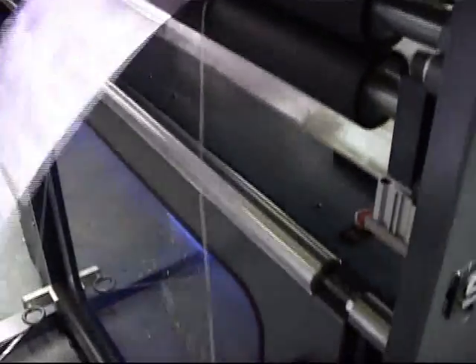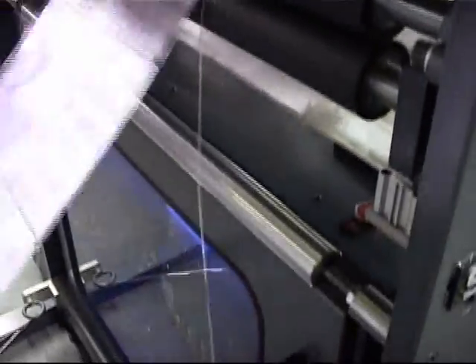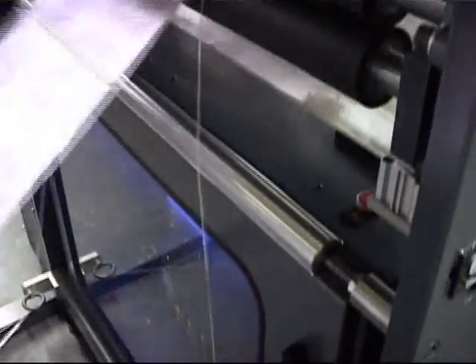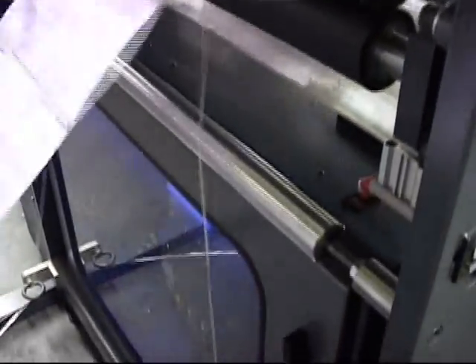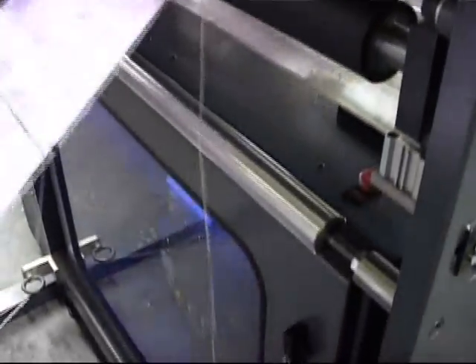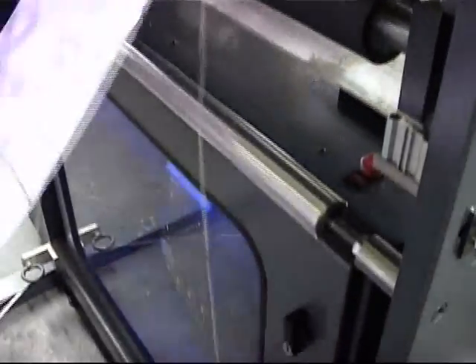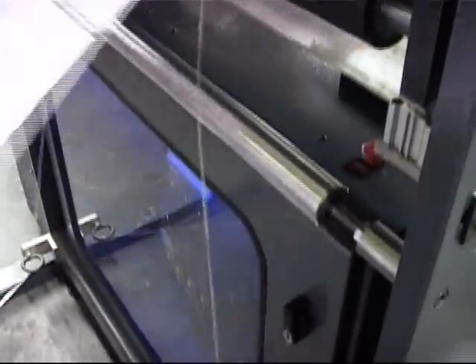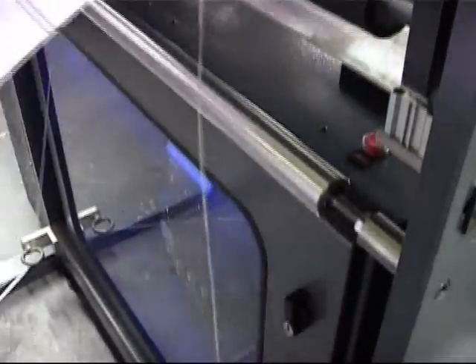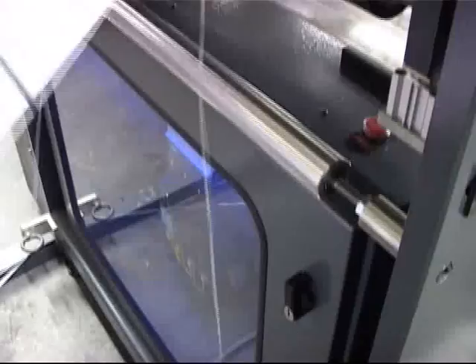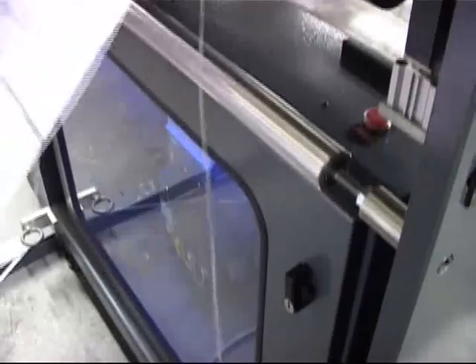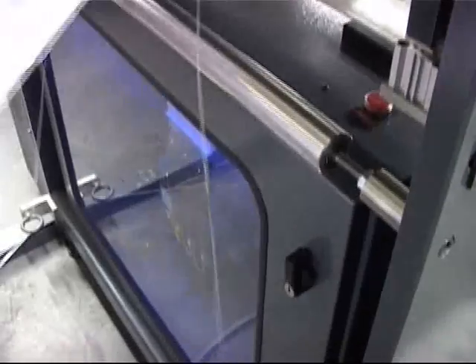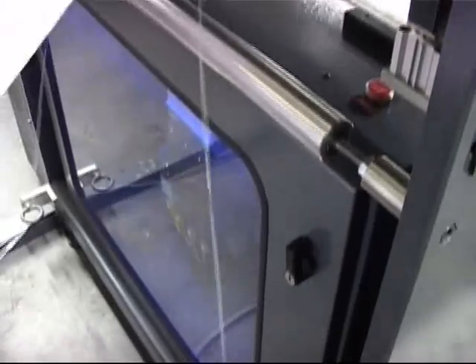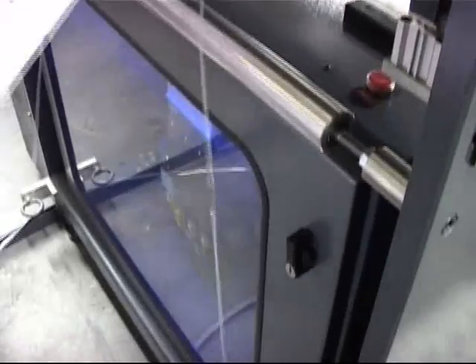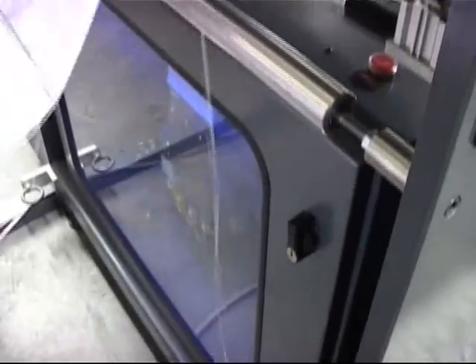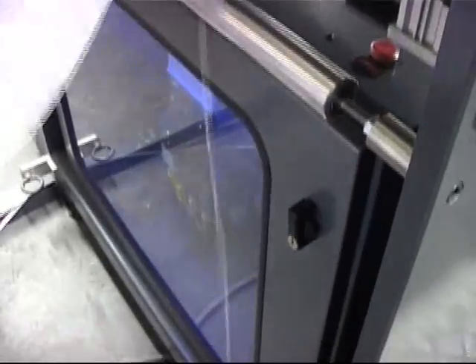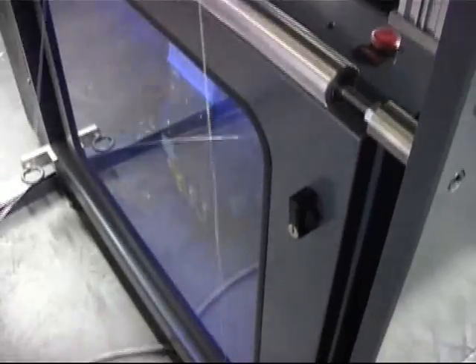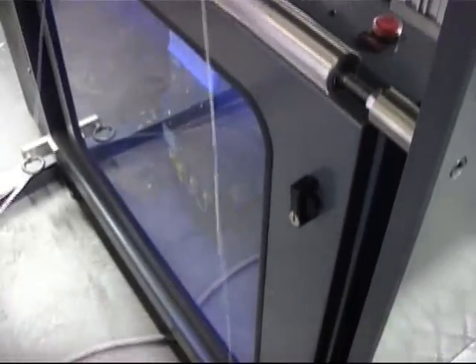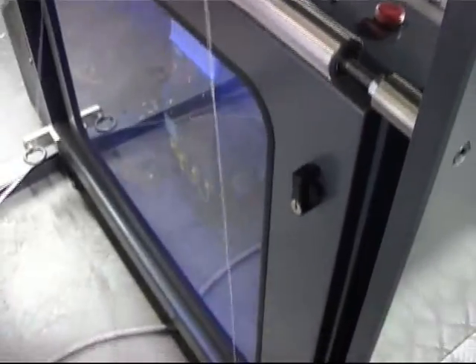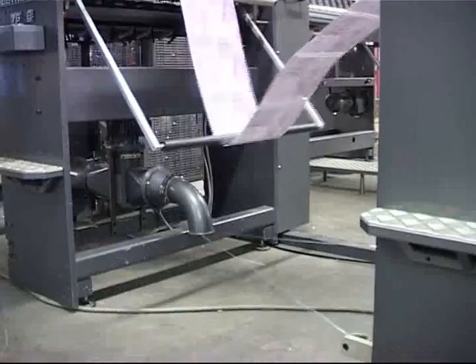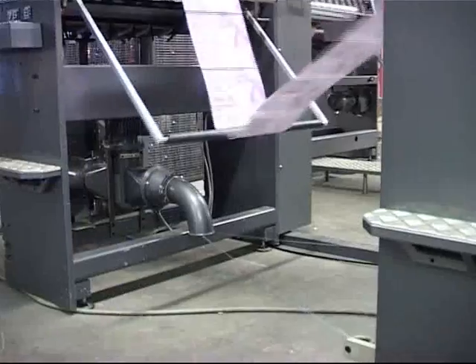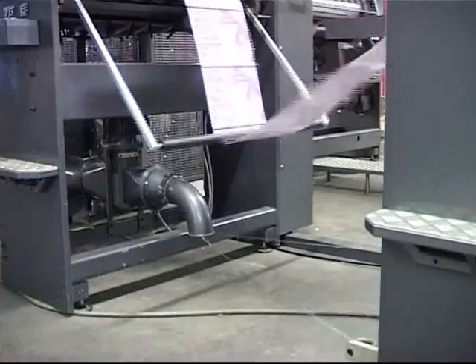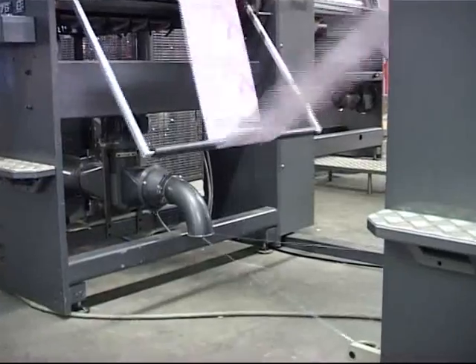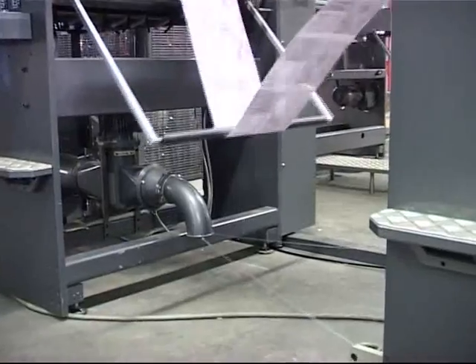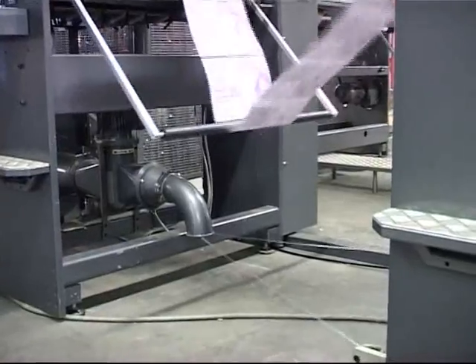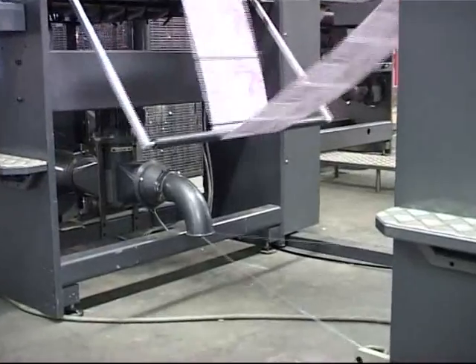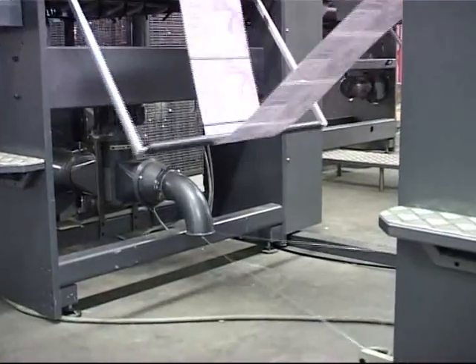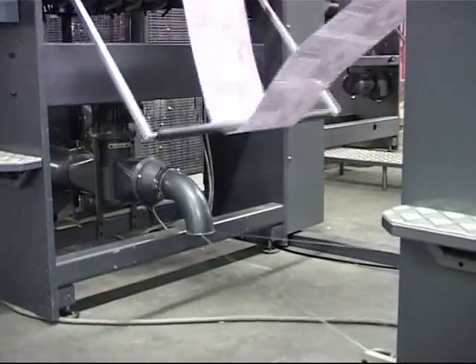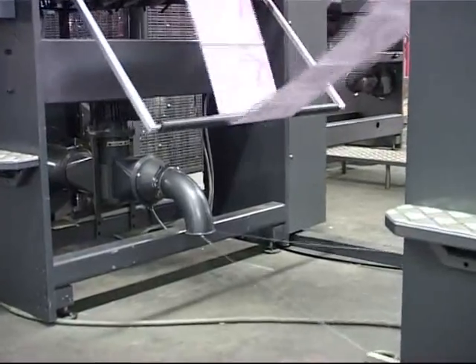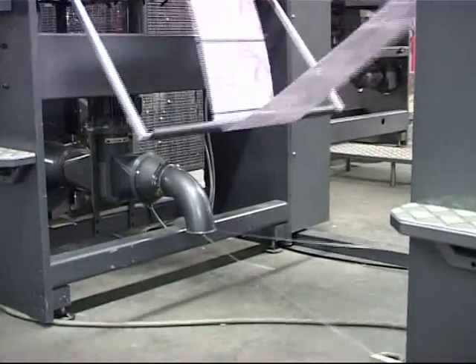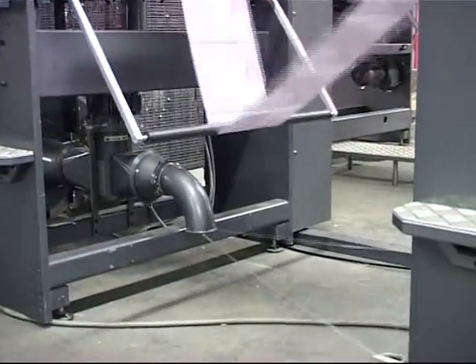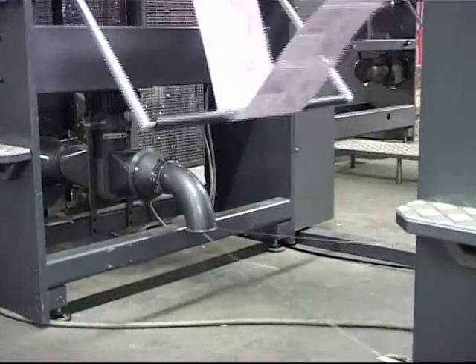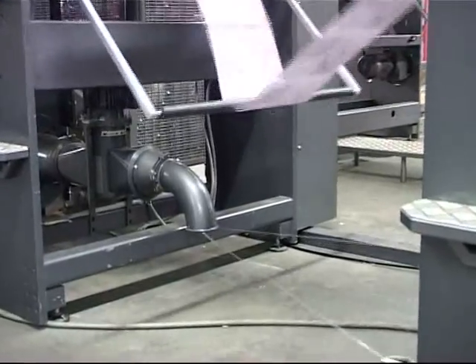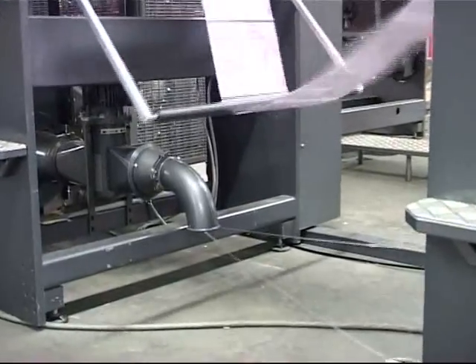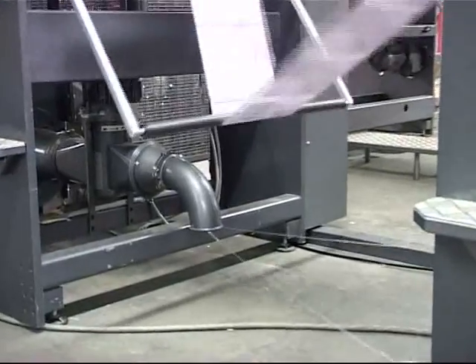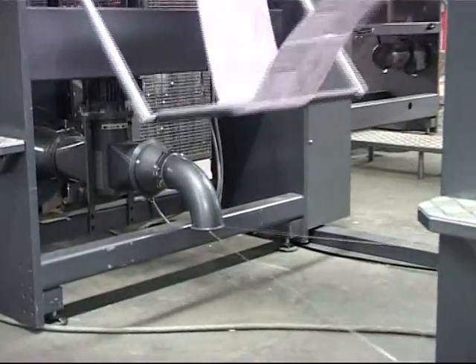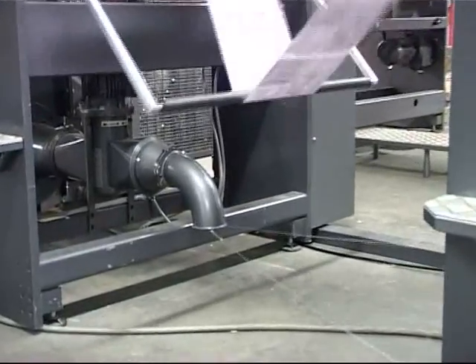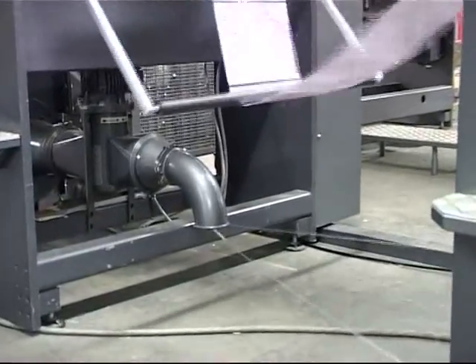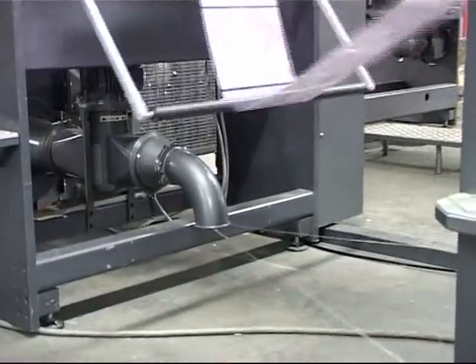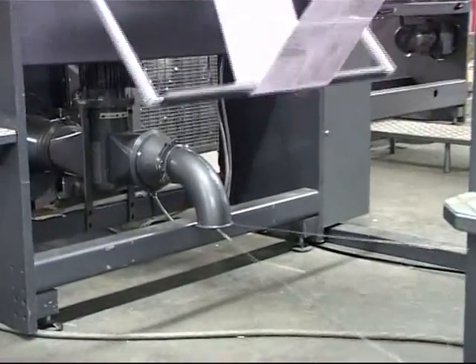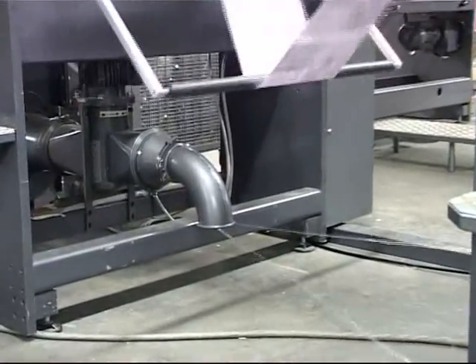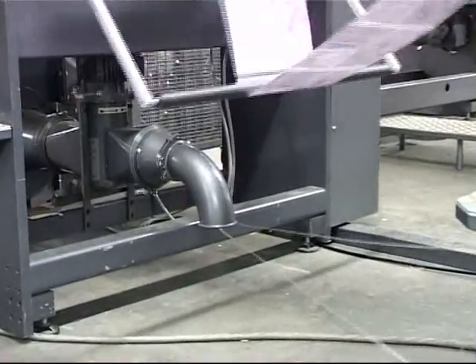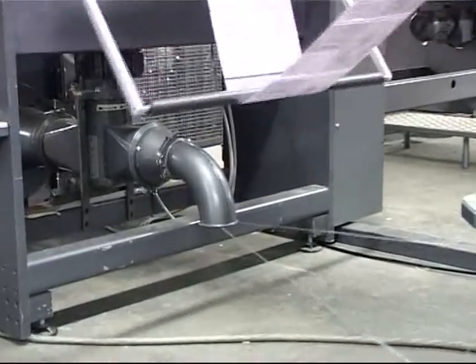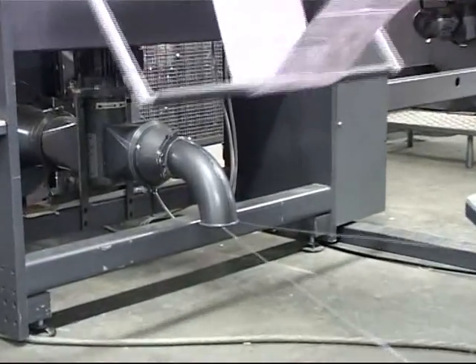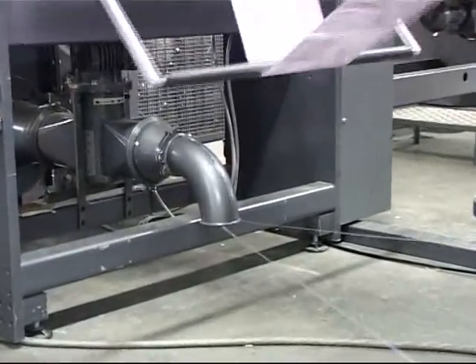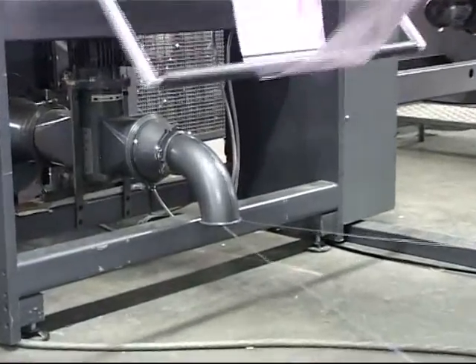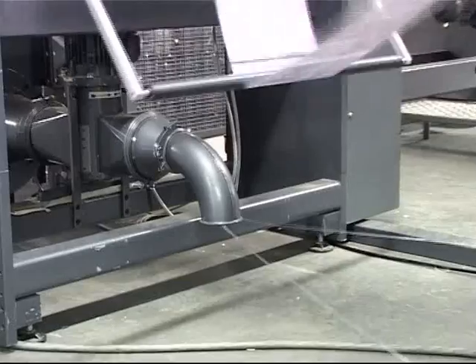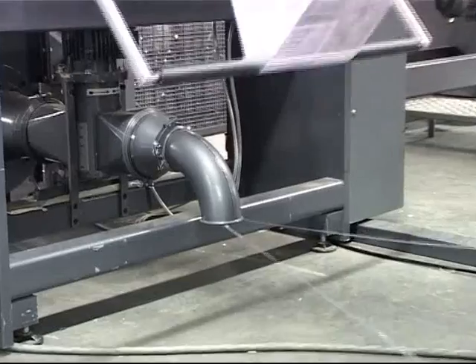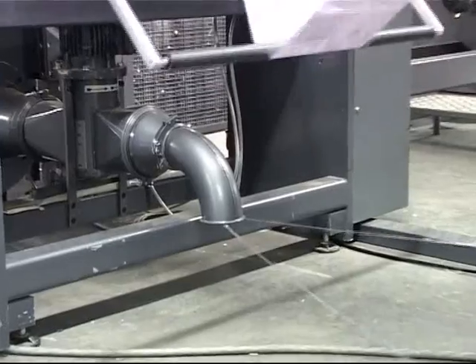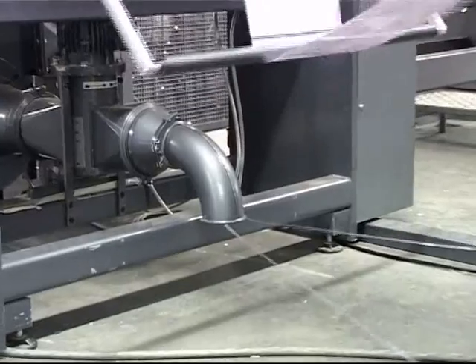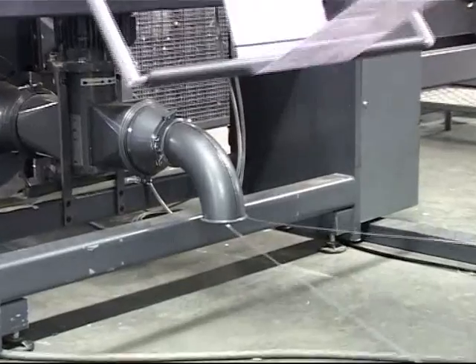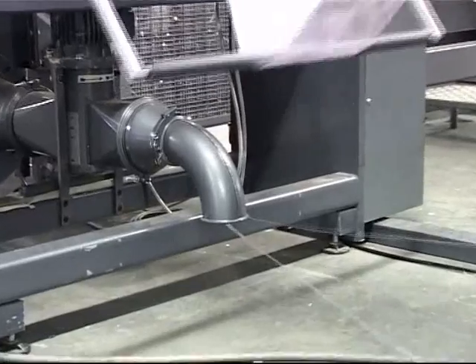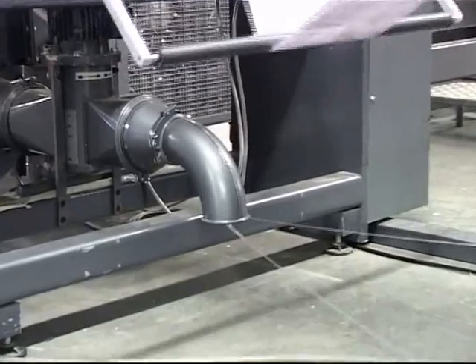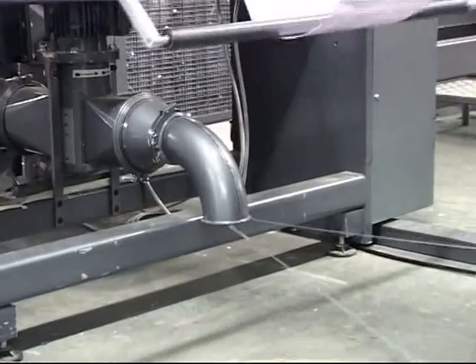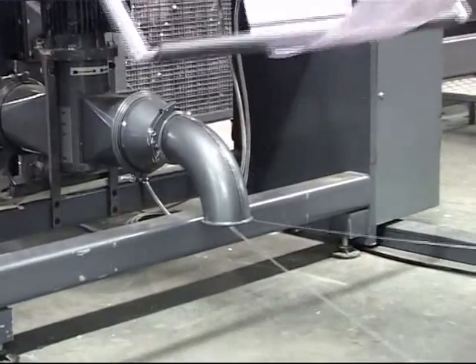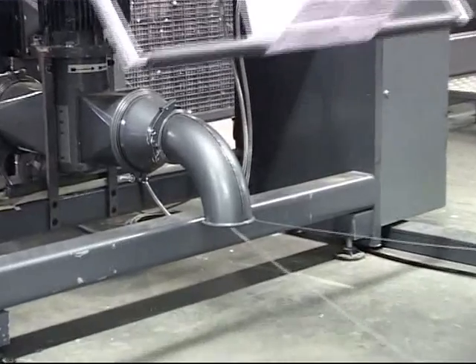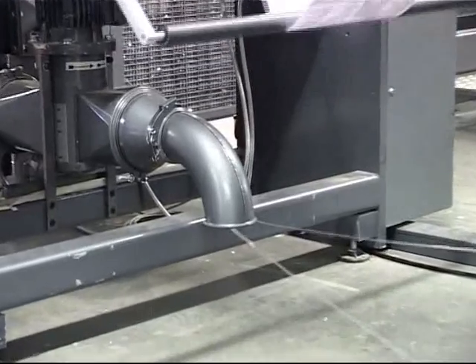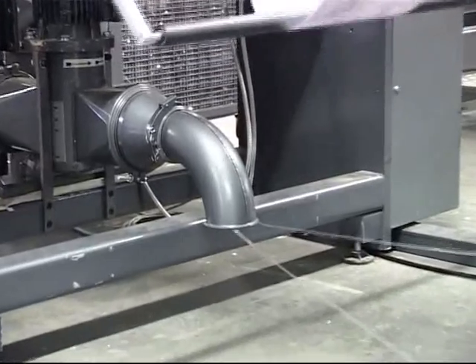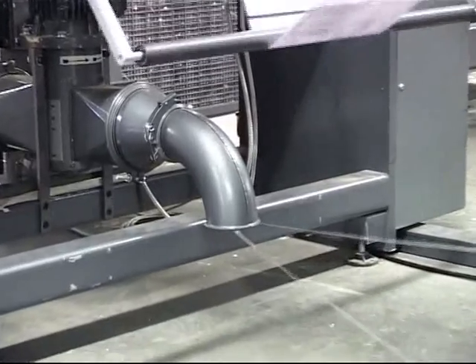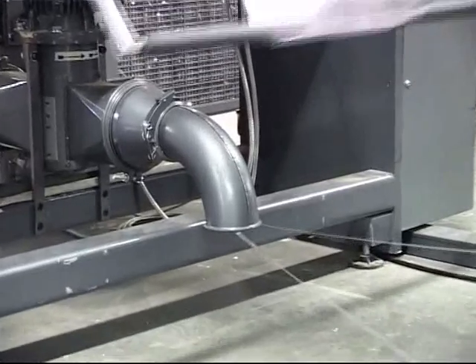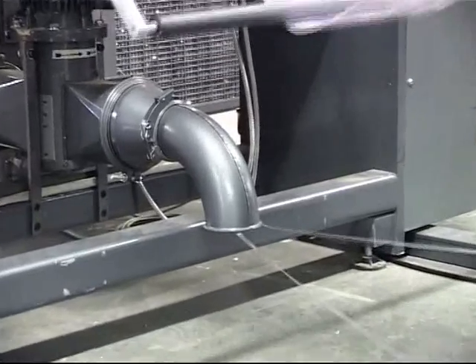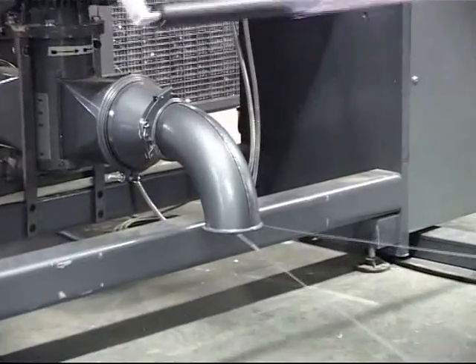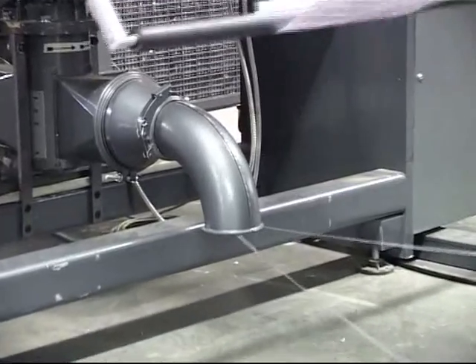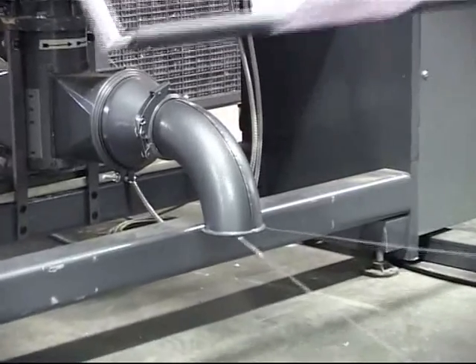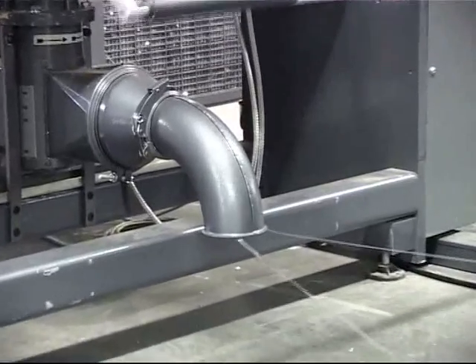Edge trim is automatically sucked into a Kong Skildi chipper before being blown through a 4-inch pipe to an outside dumpster.